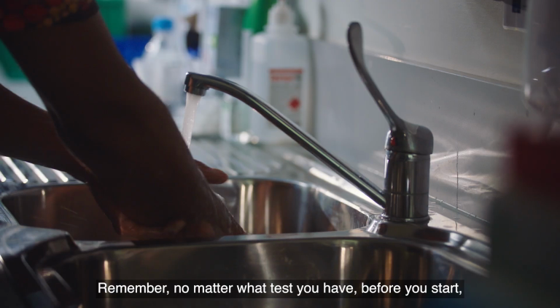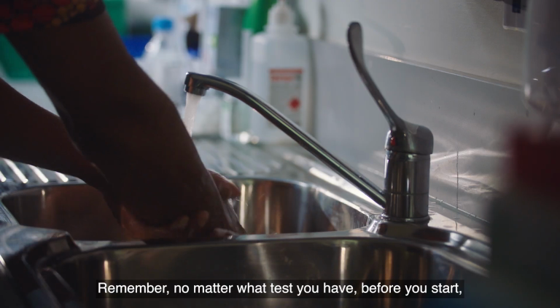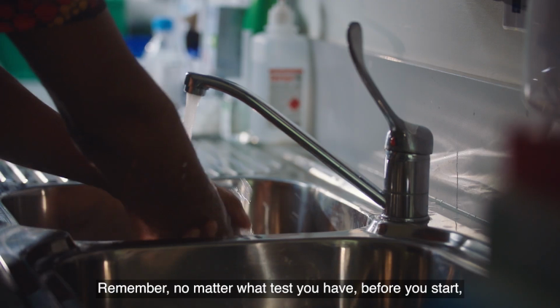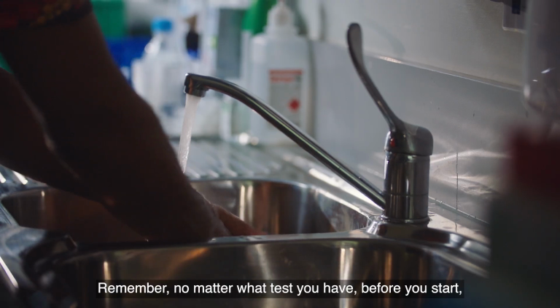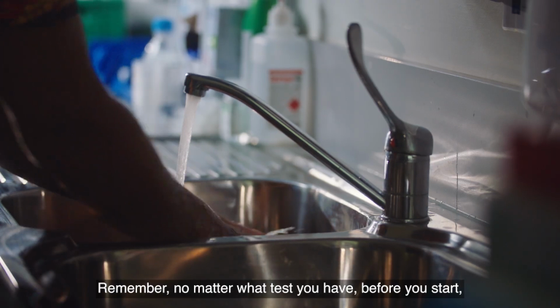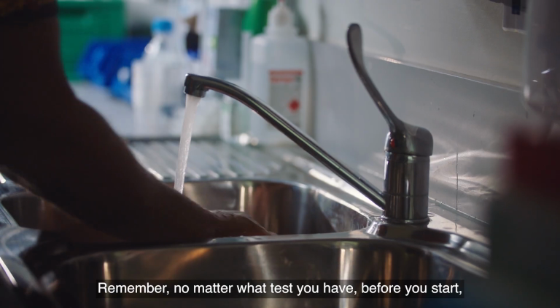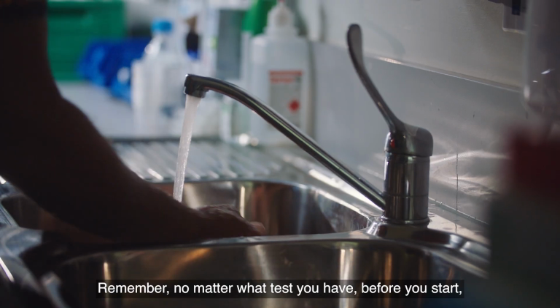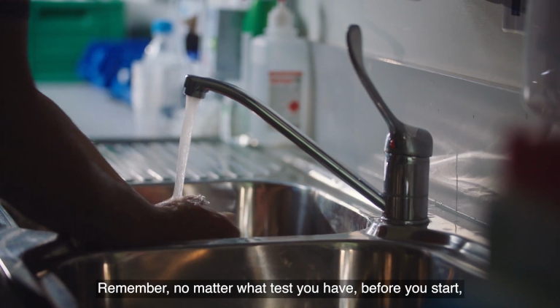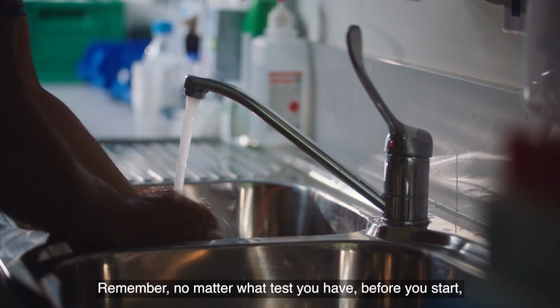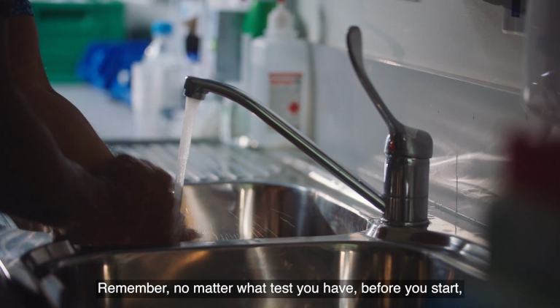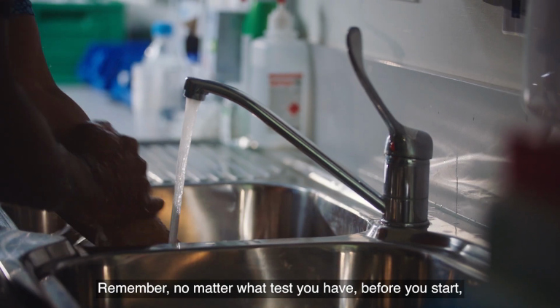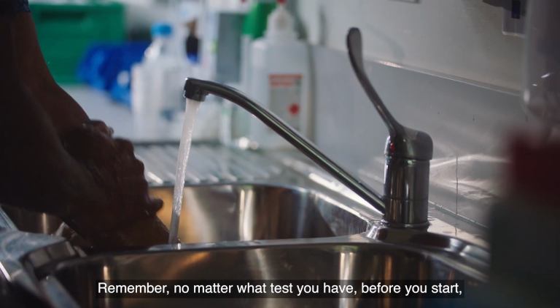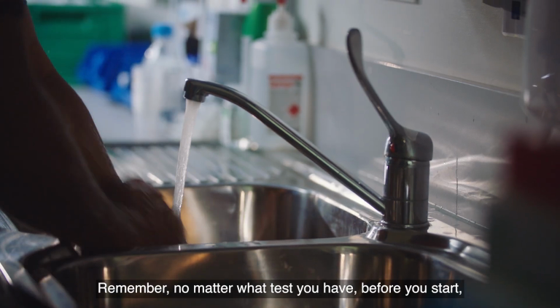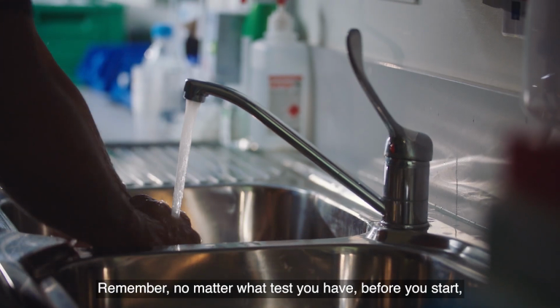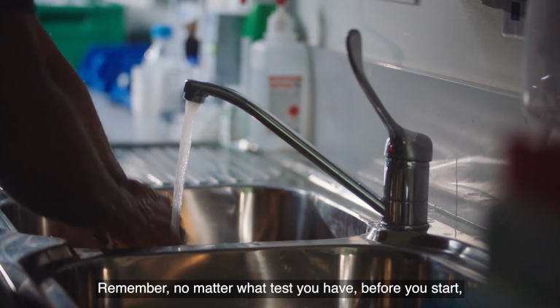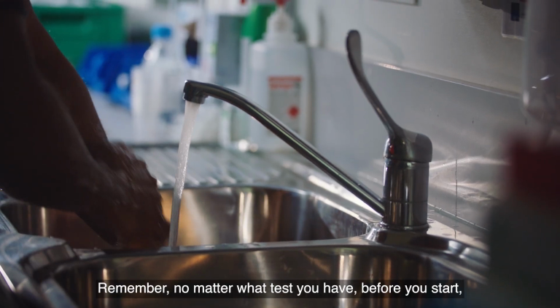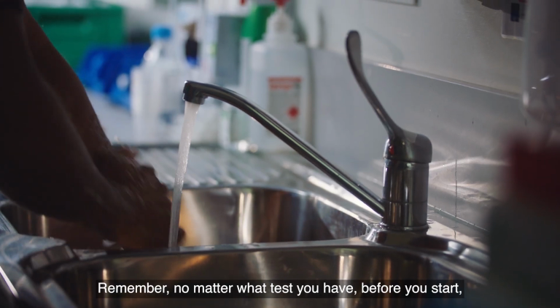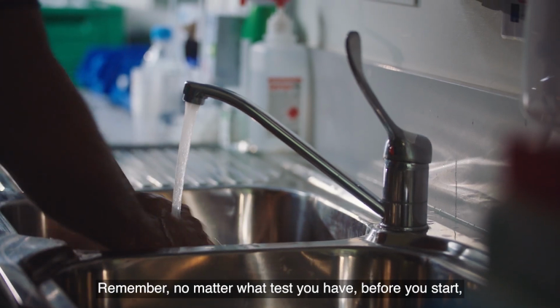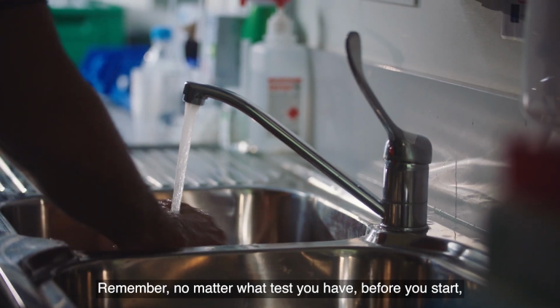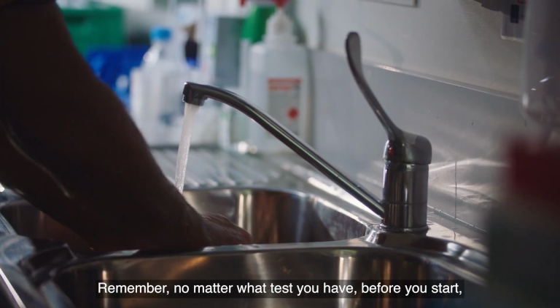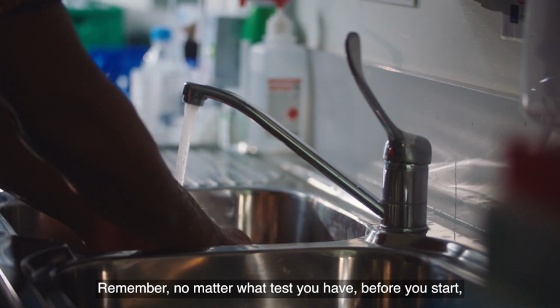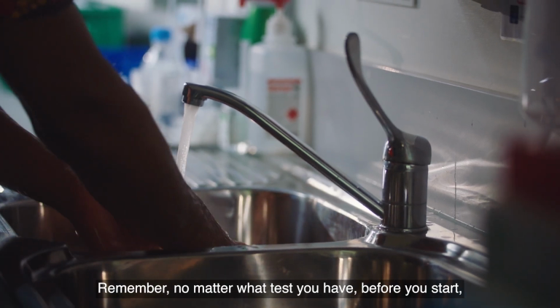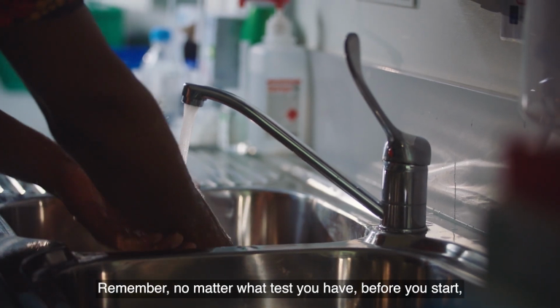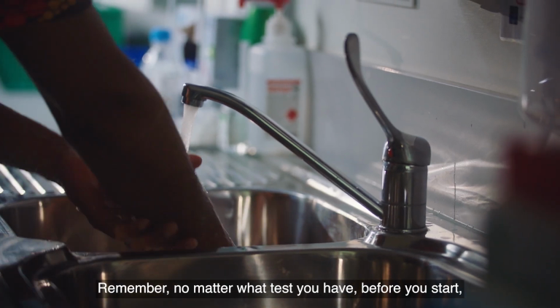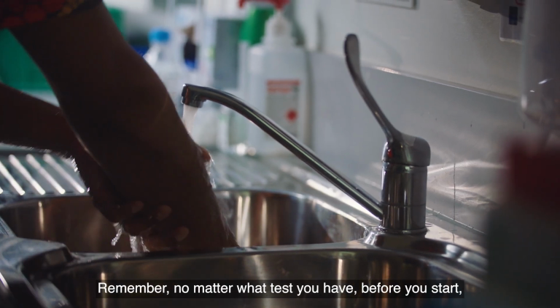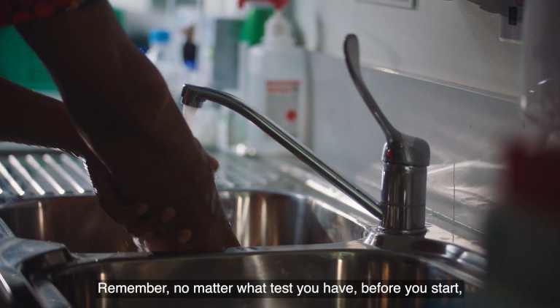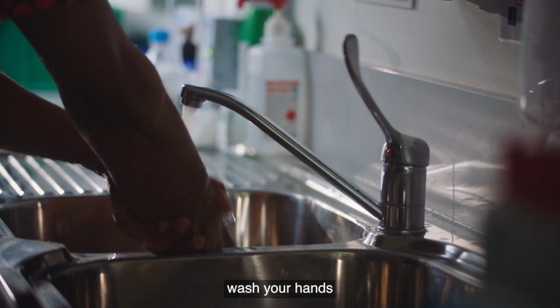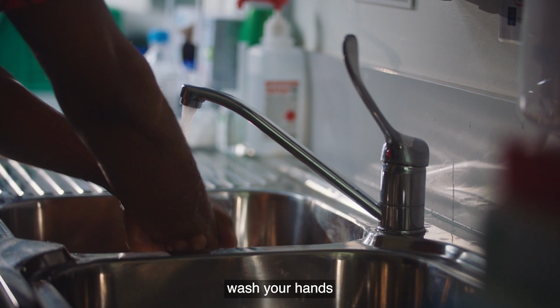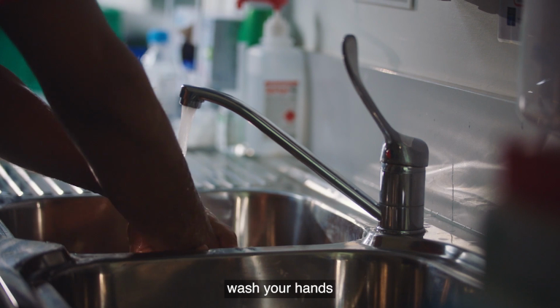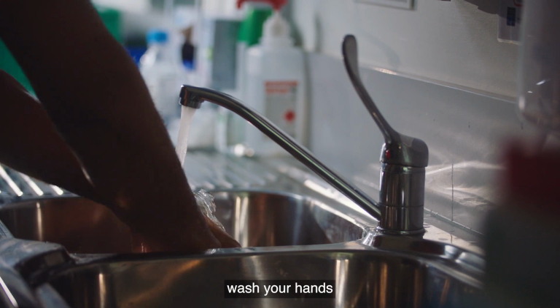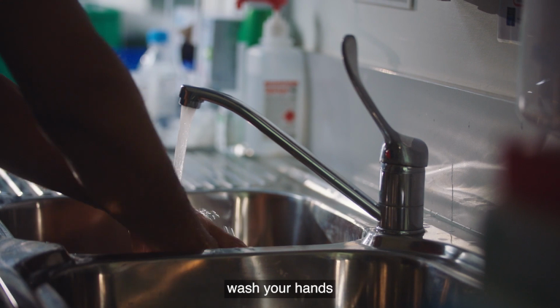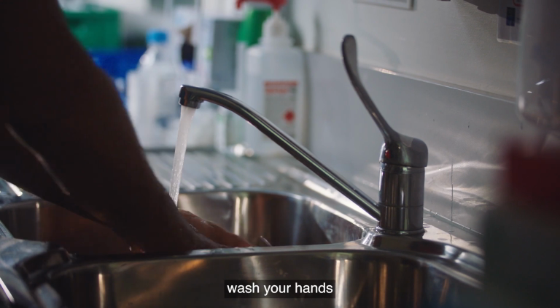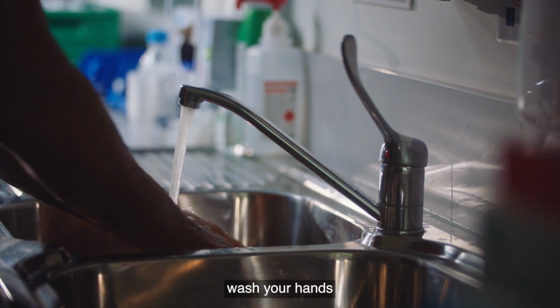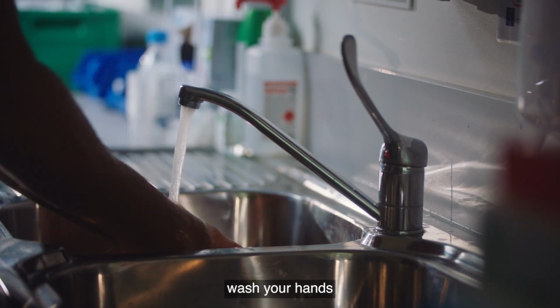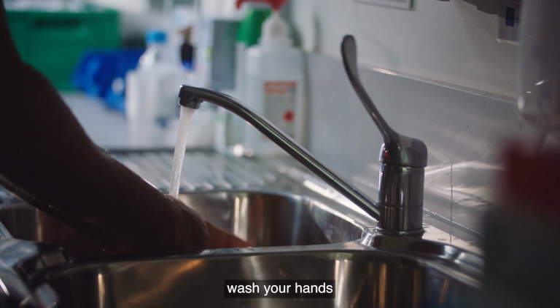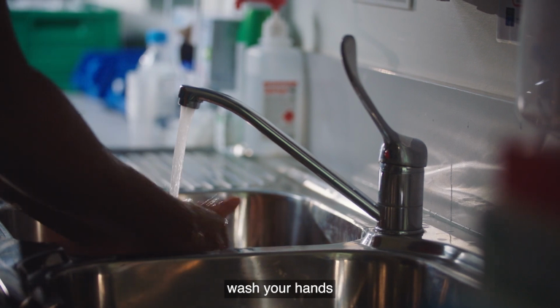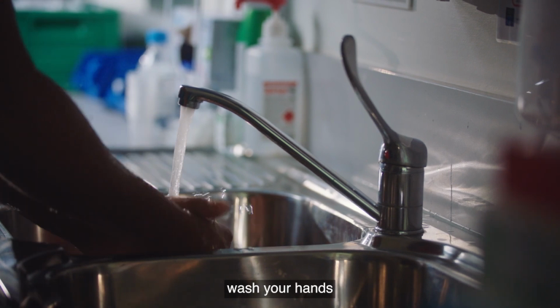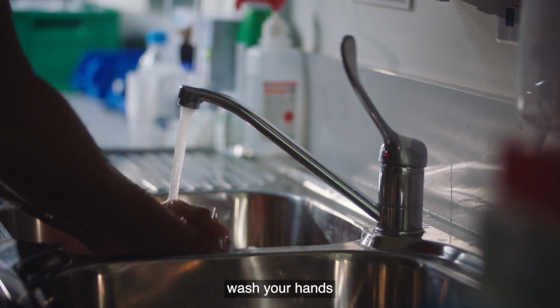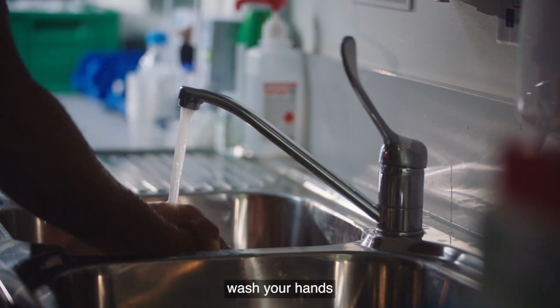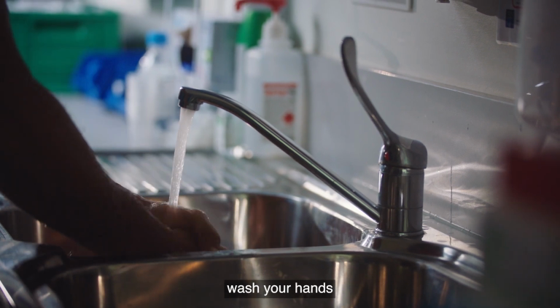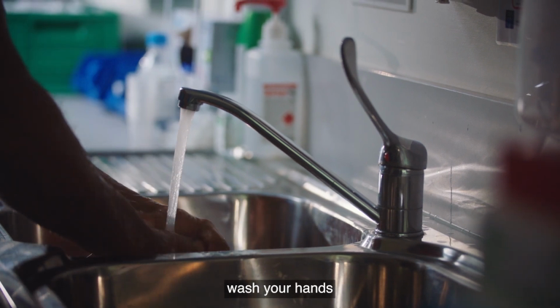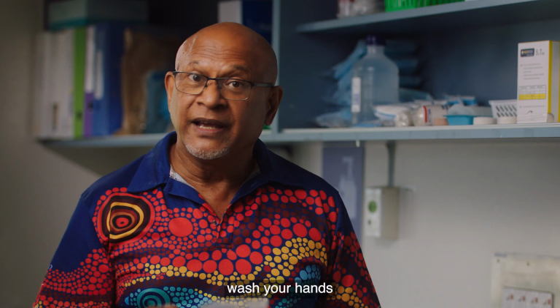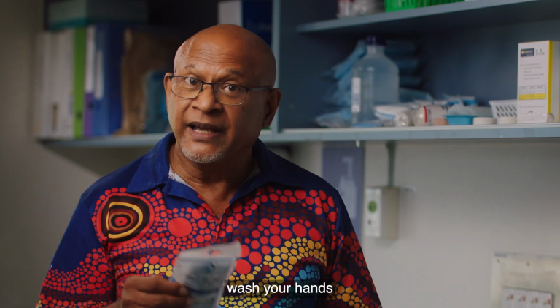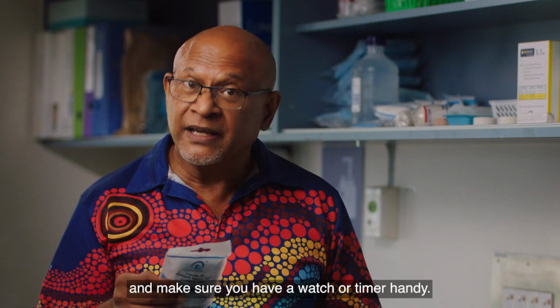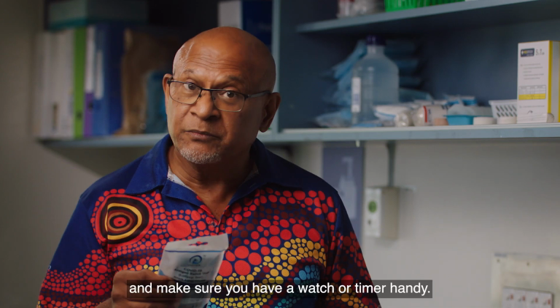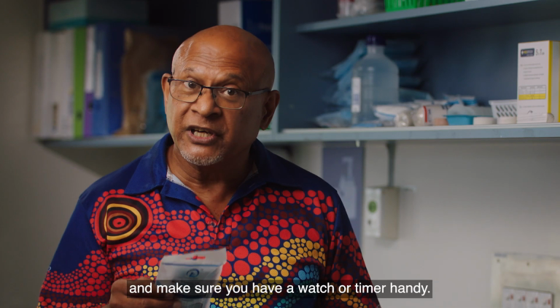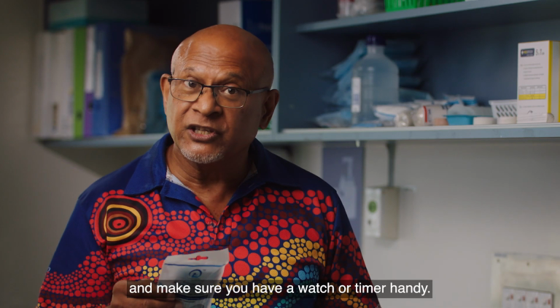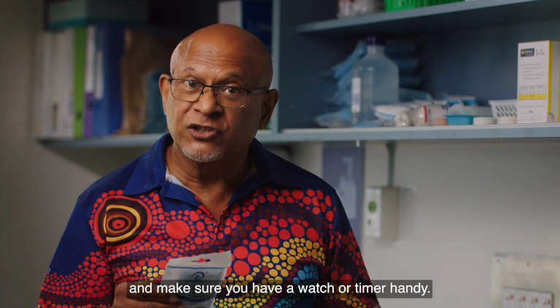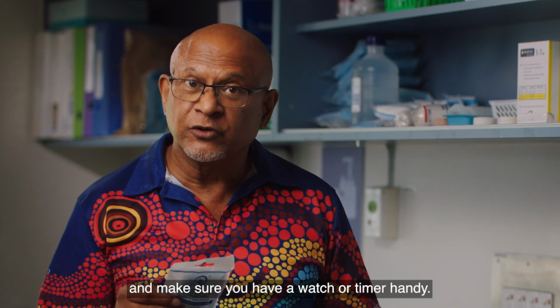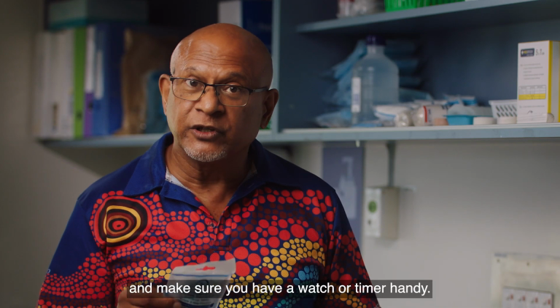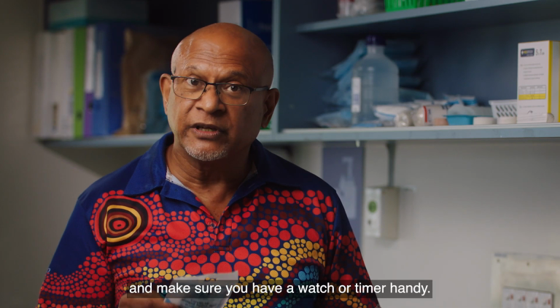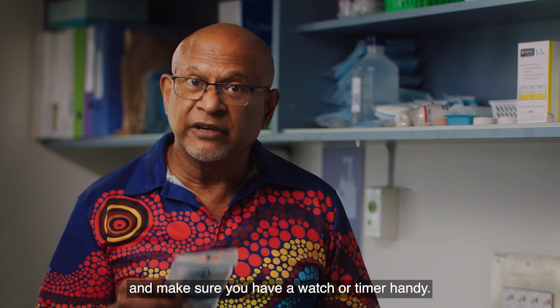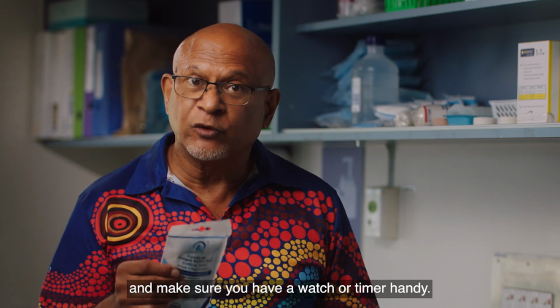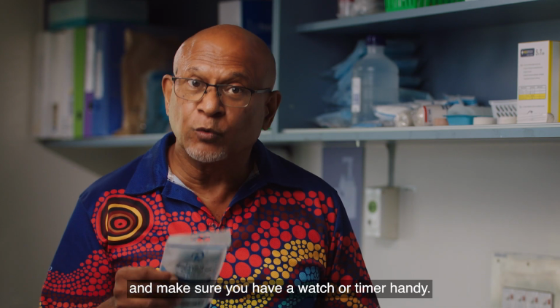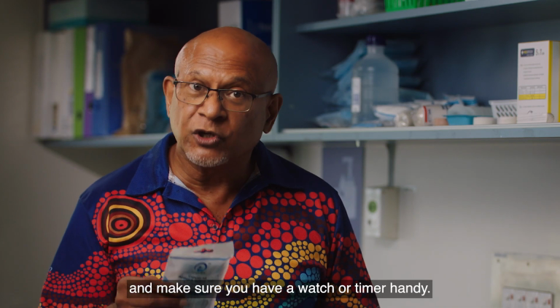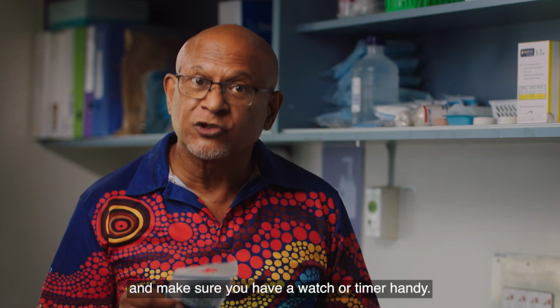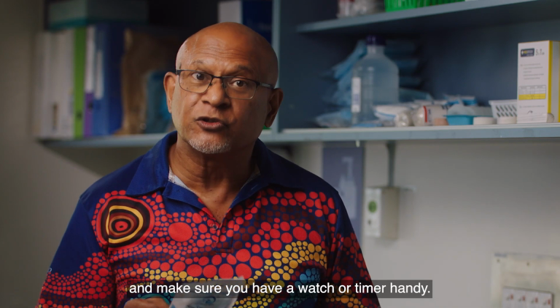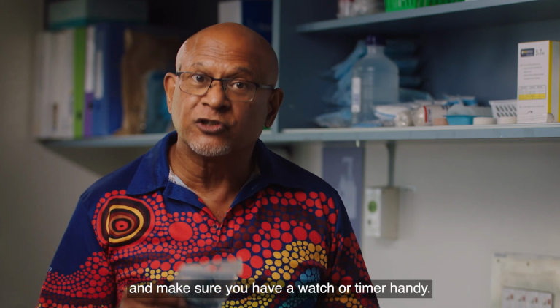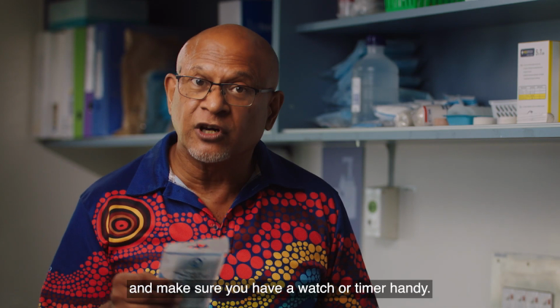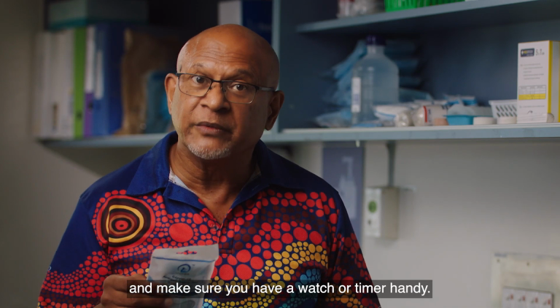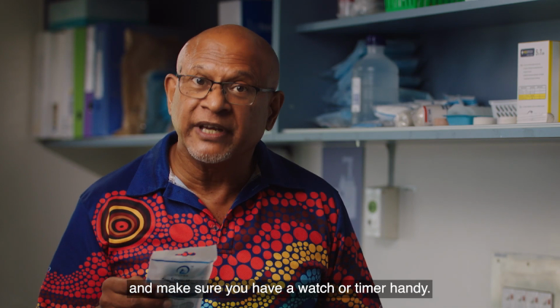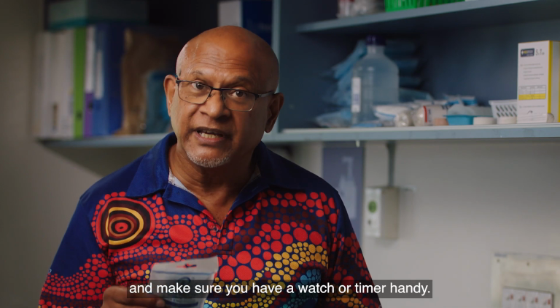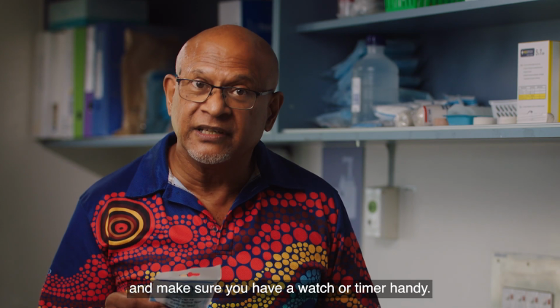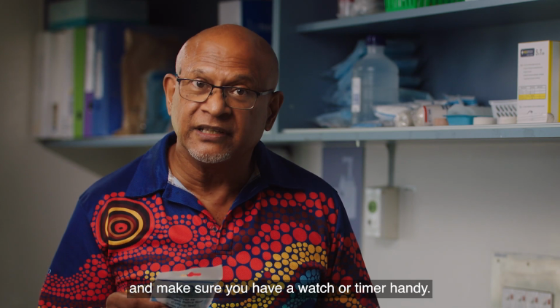Remember, no matter what test you have, before you start wash your hands and make sure you have a watch or timer handy.